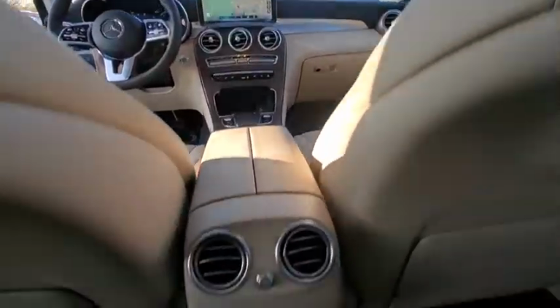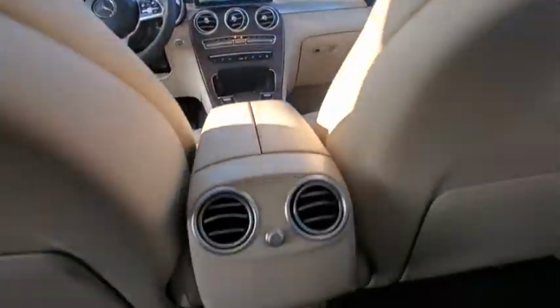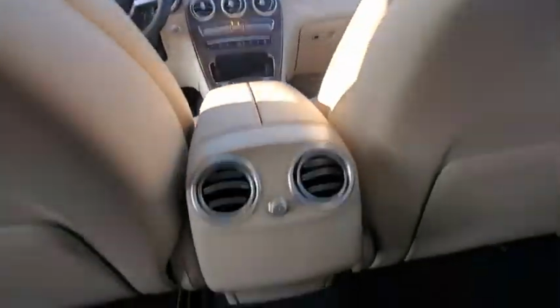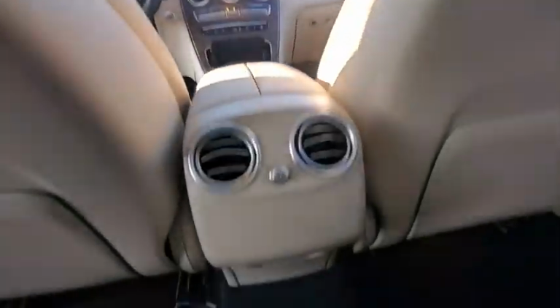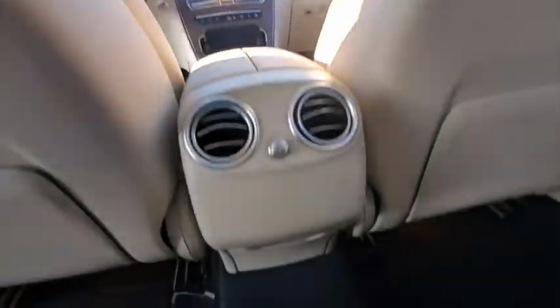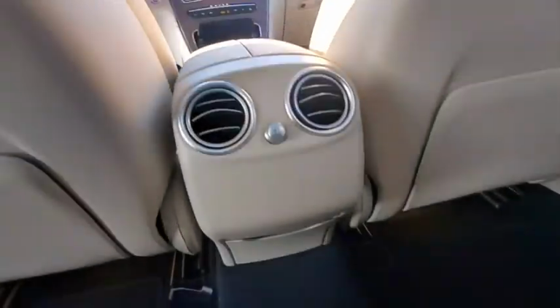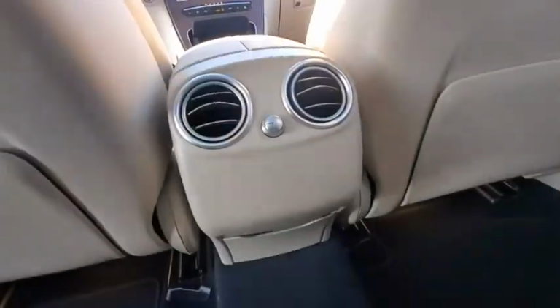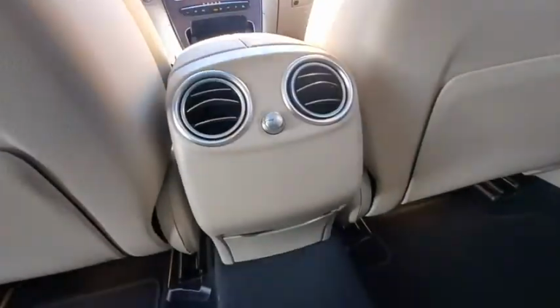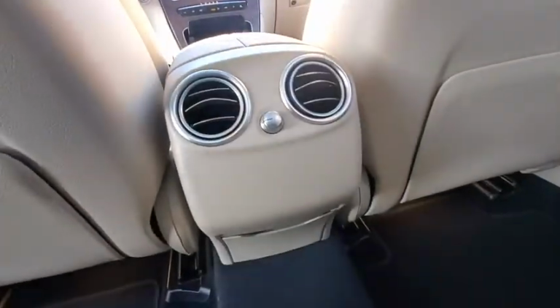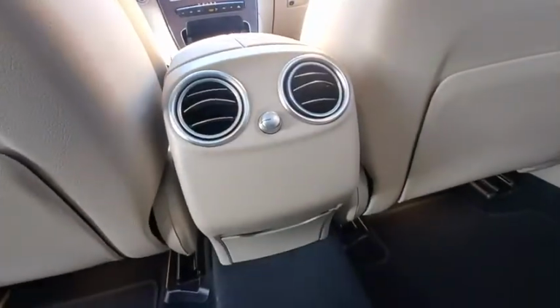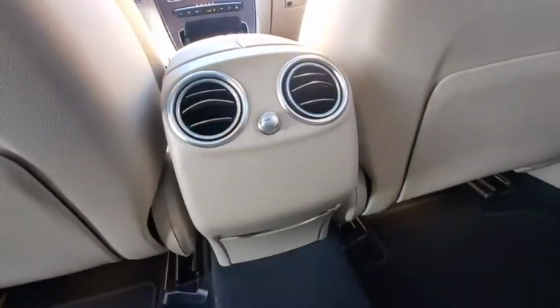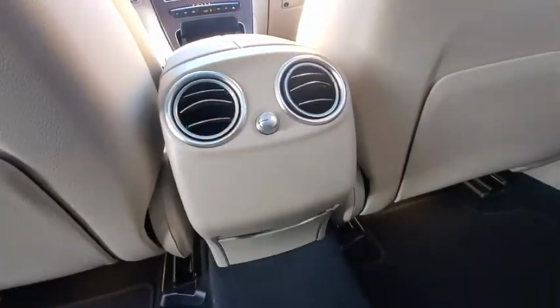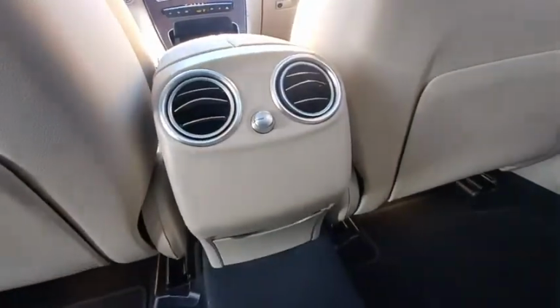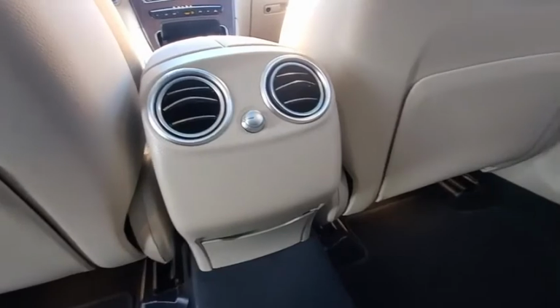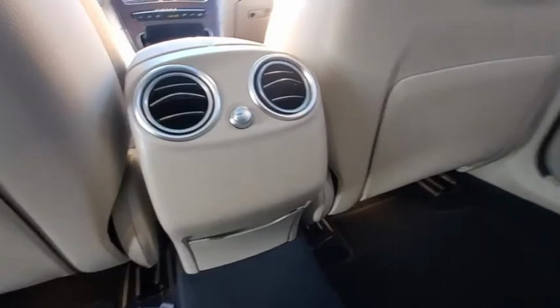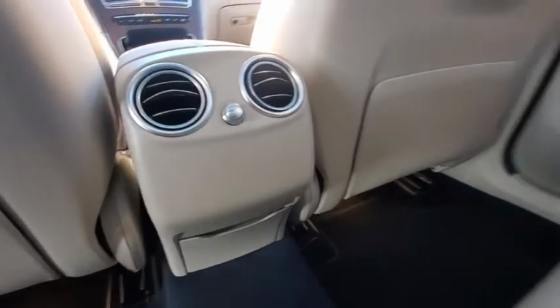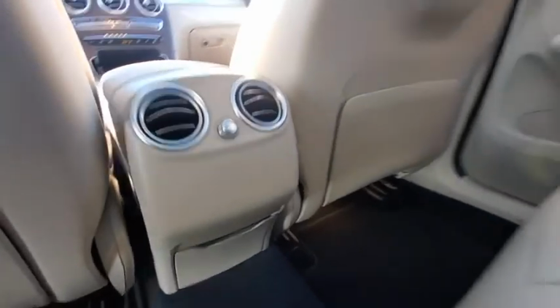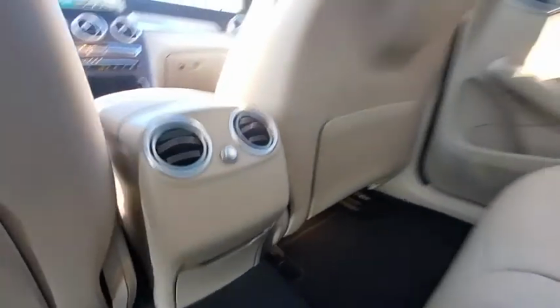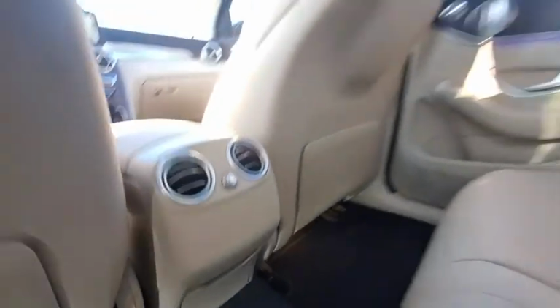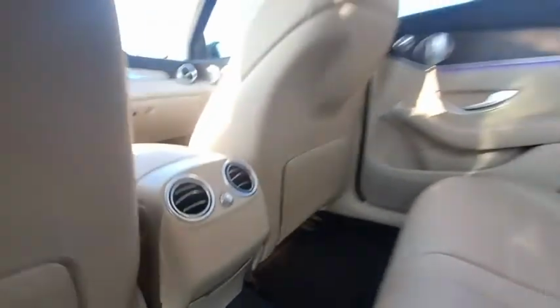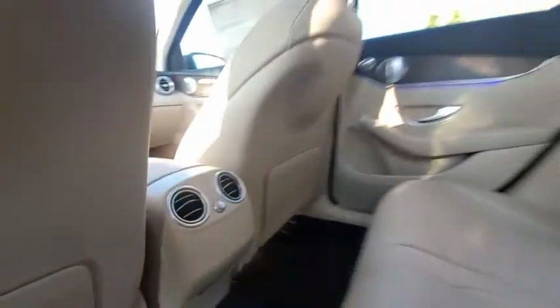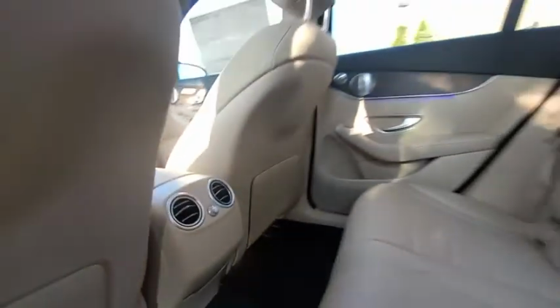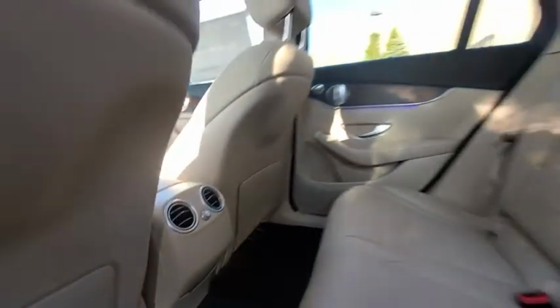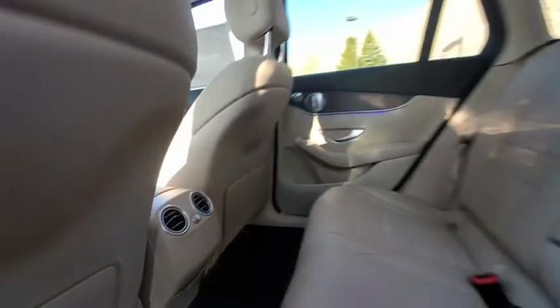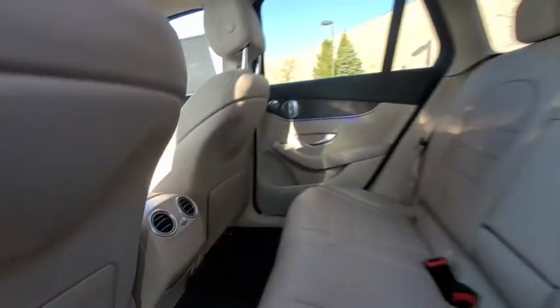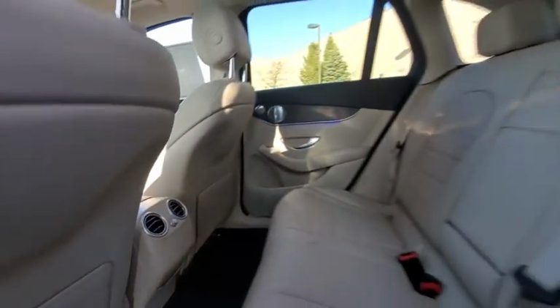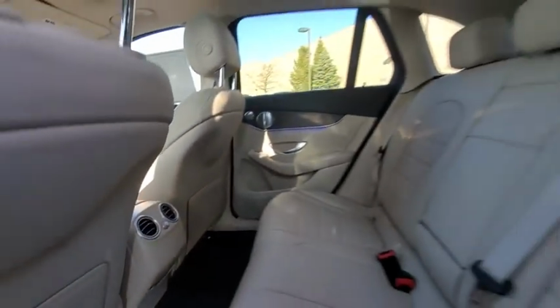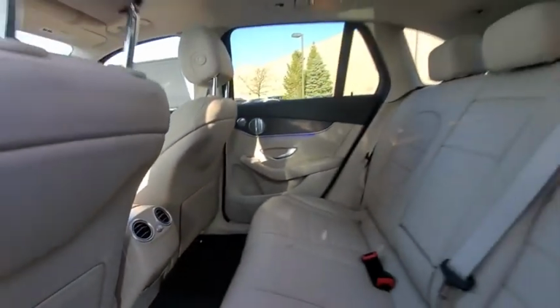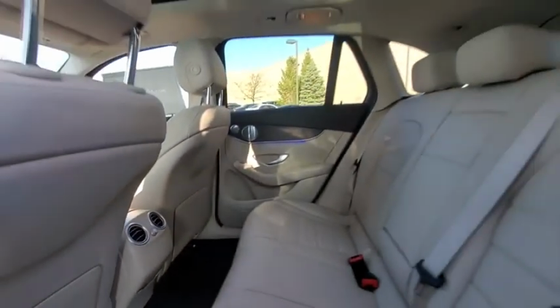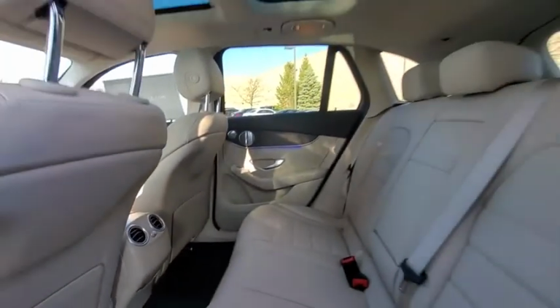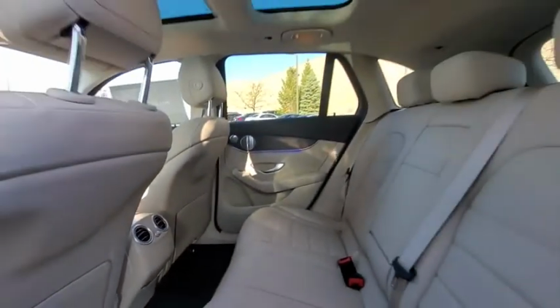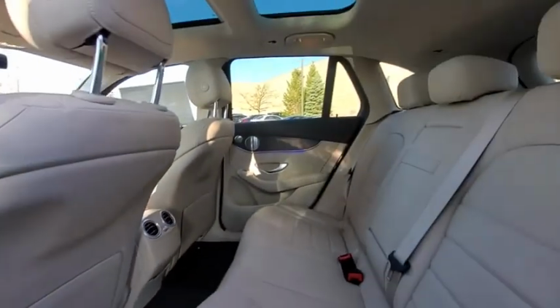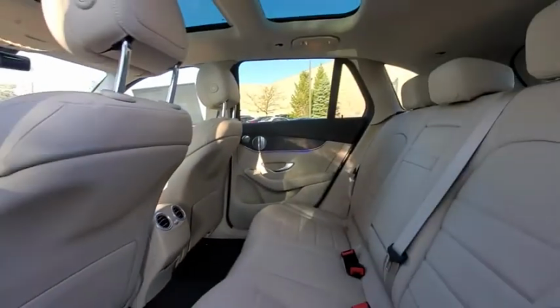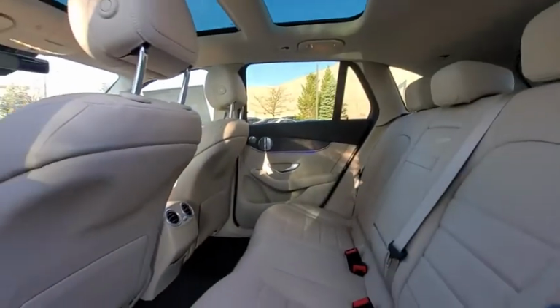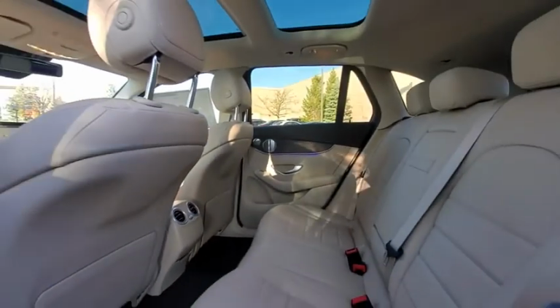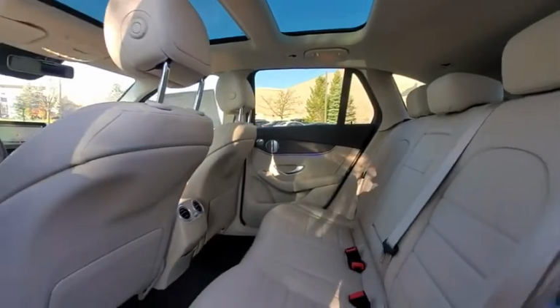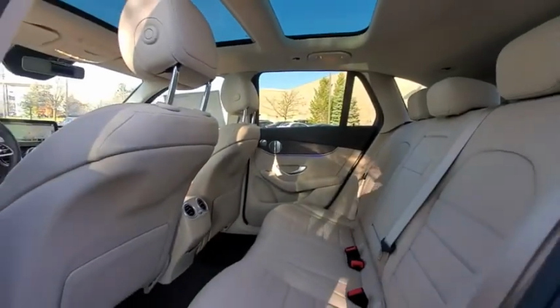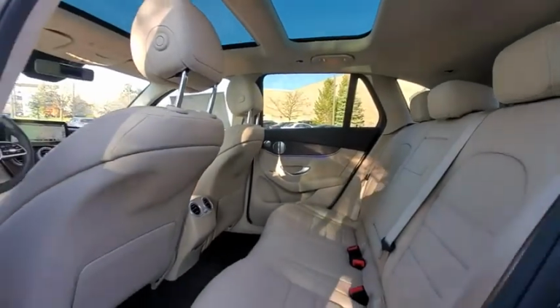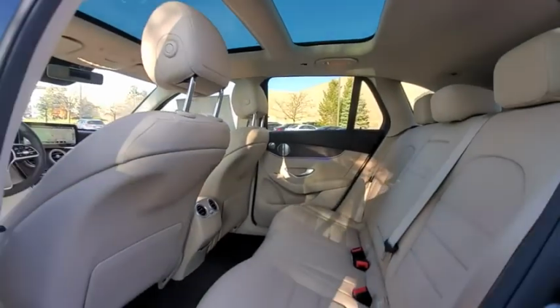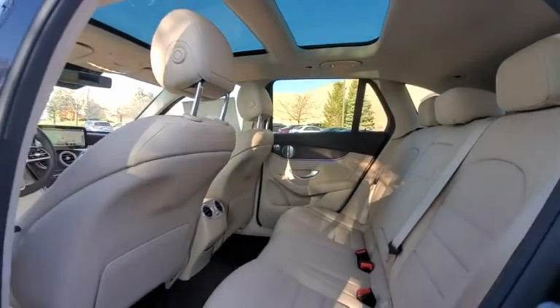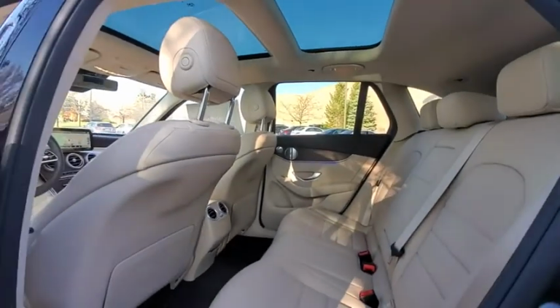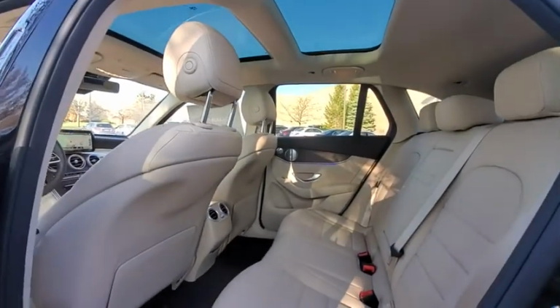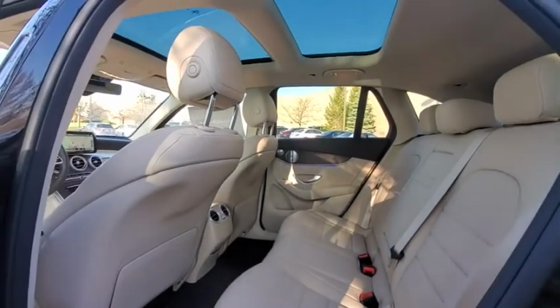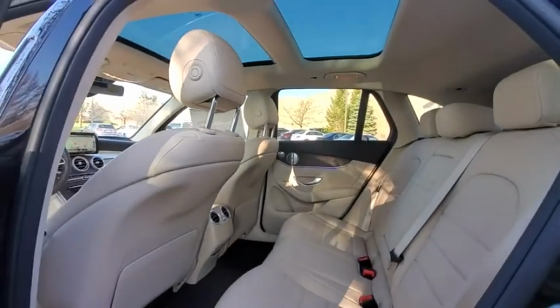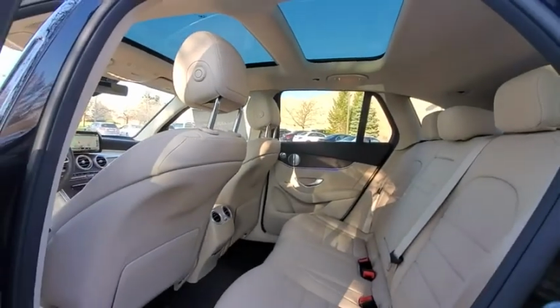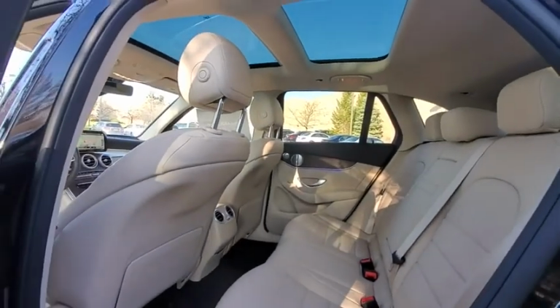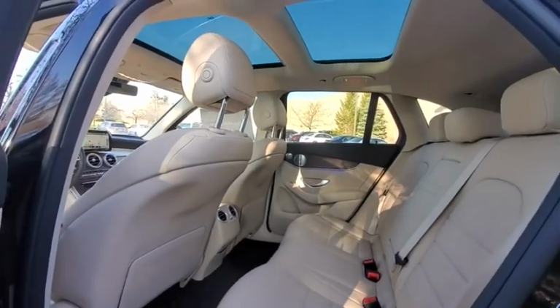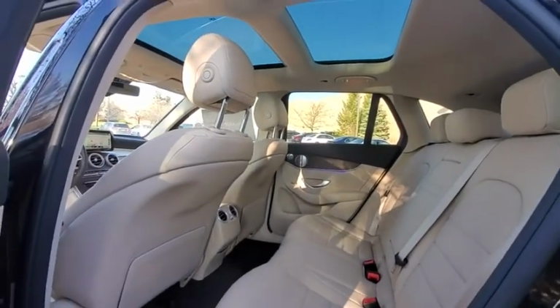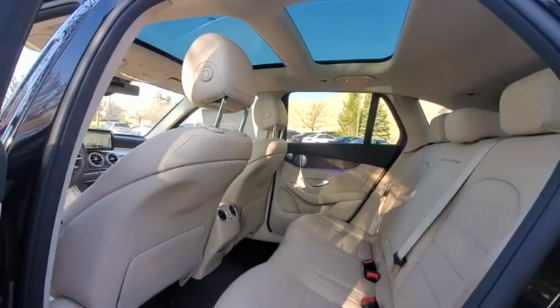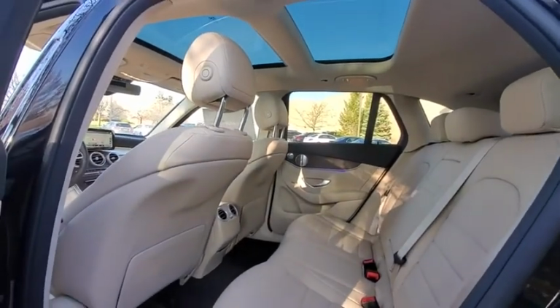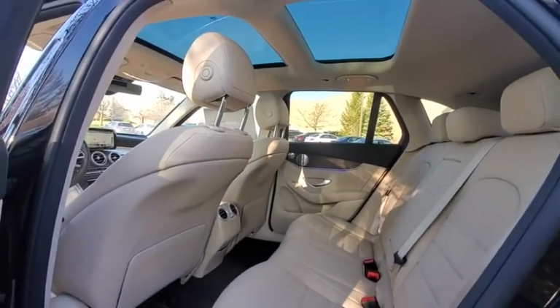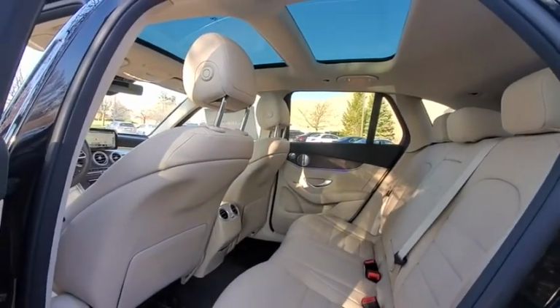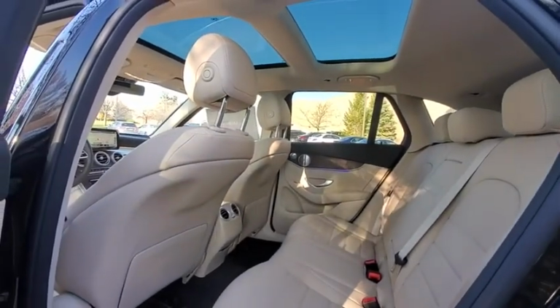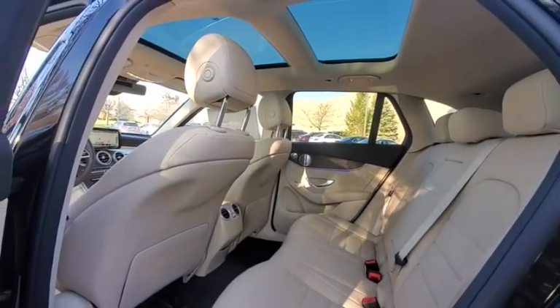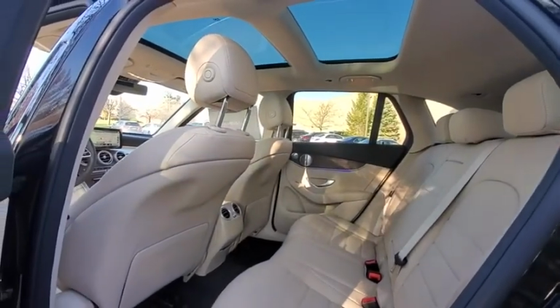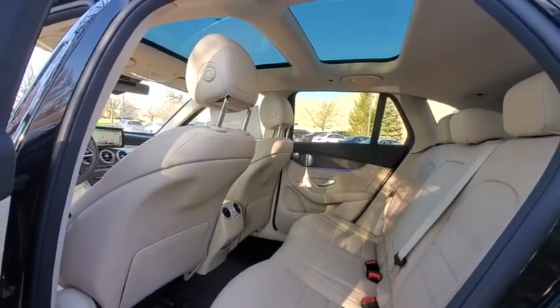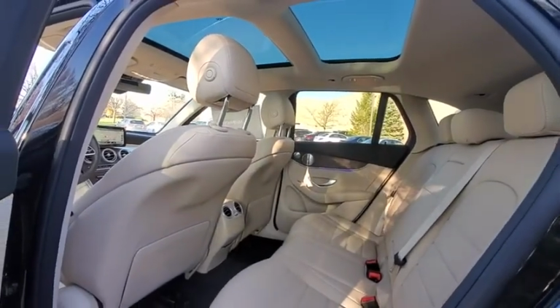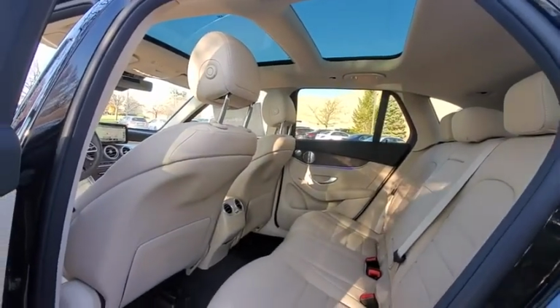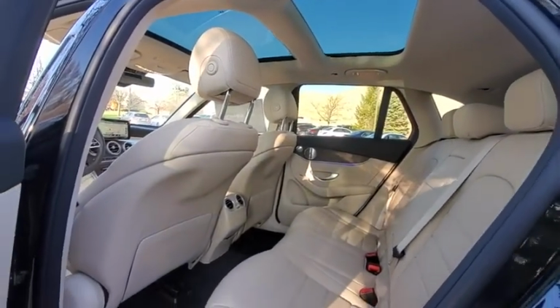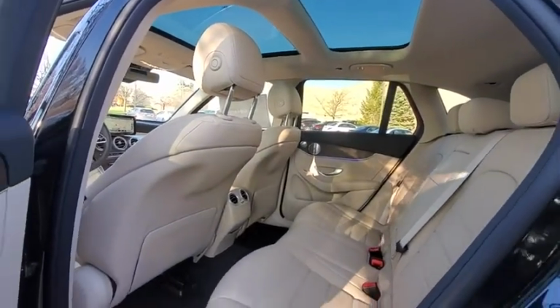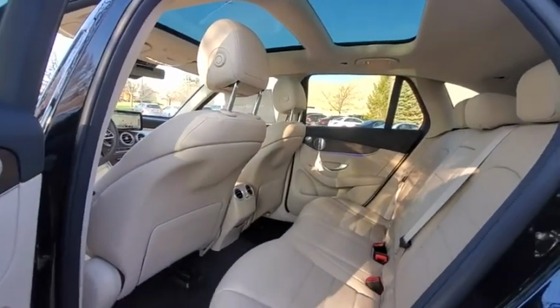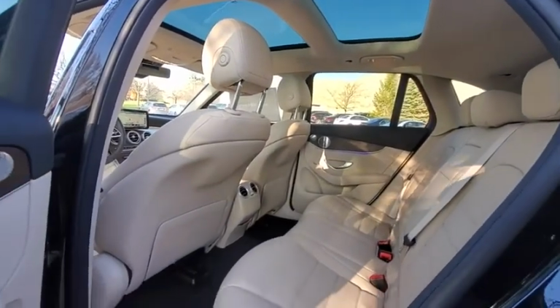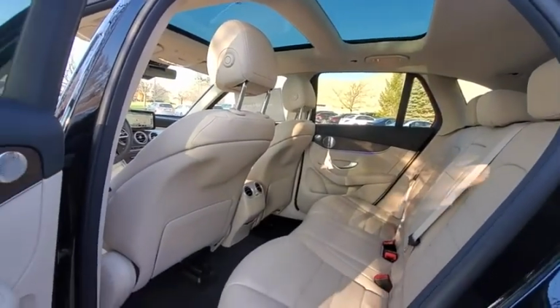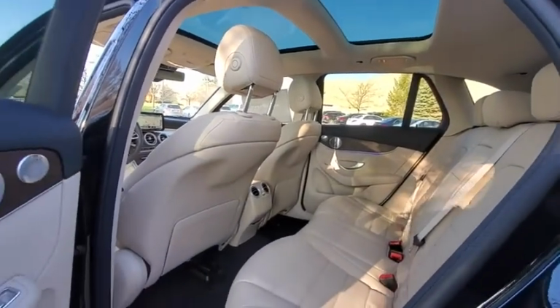Brake assist, tachometer, remote keyless entry, panic alarm, overhead console, driver vanity mirror.